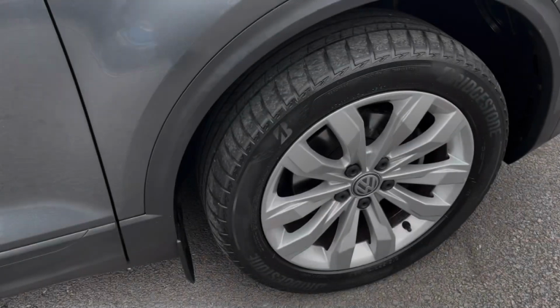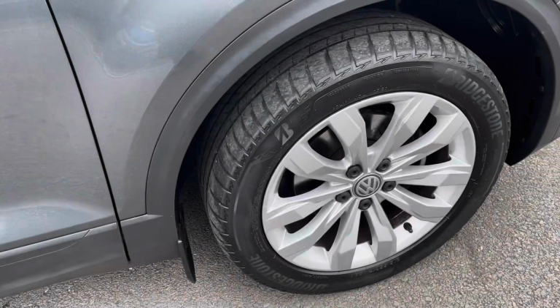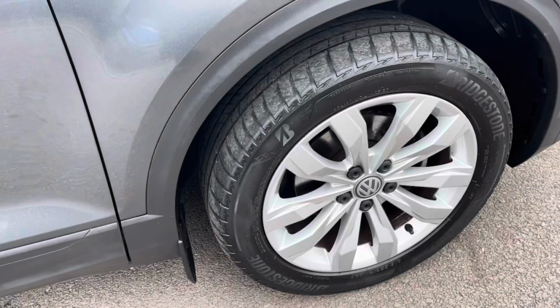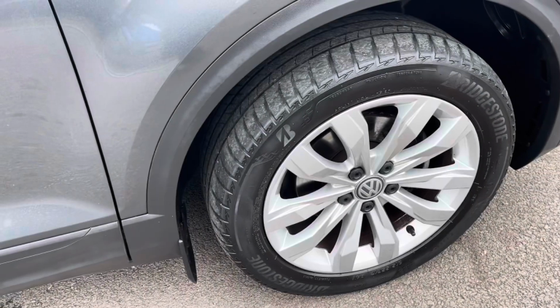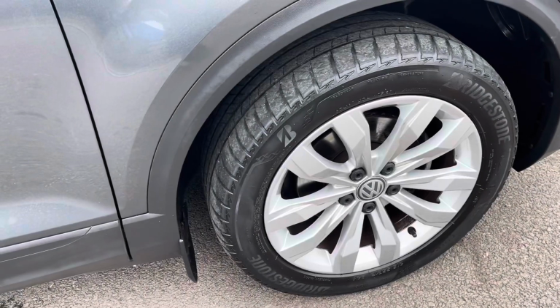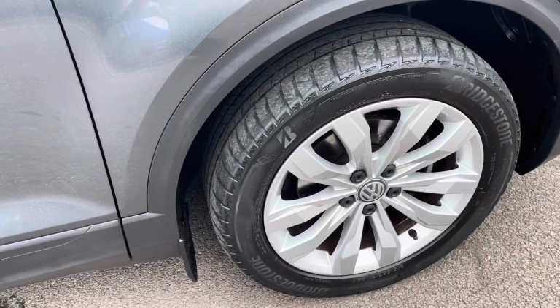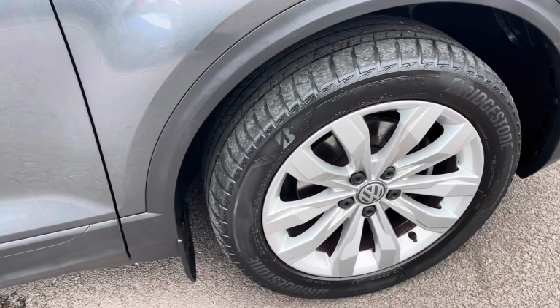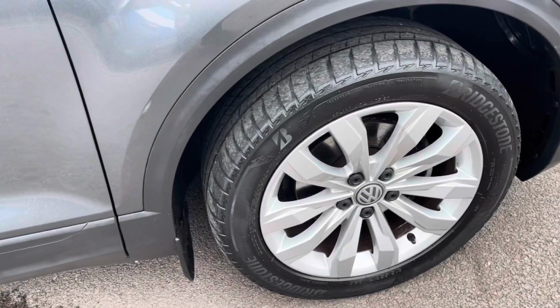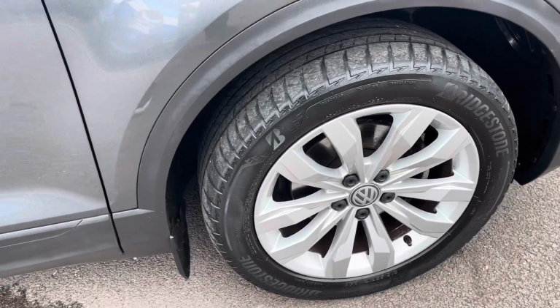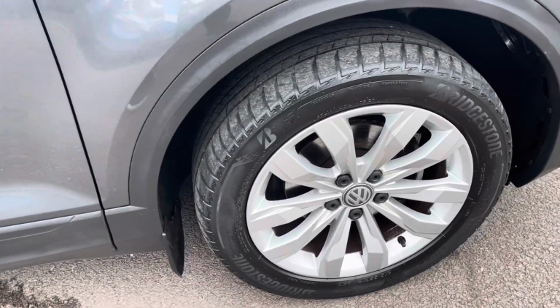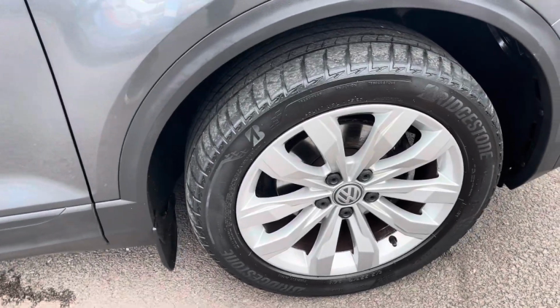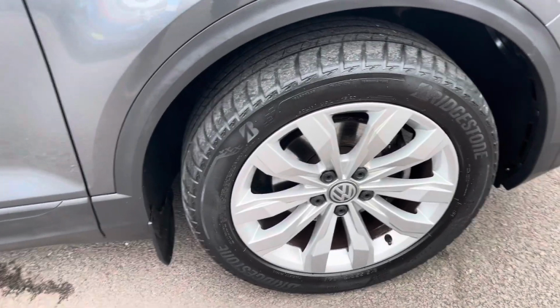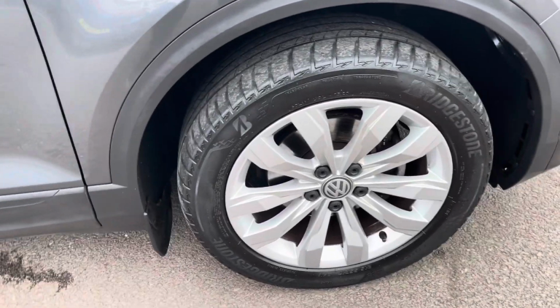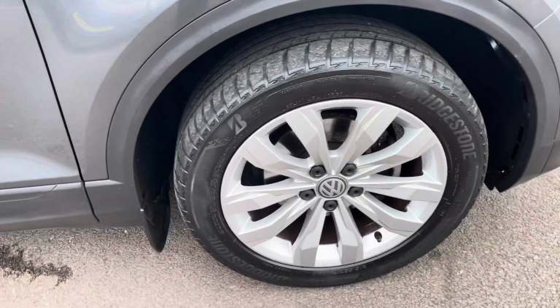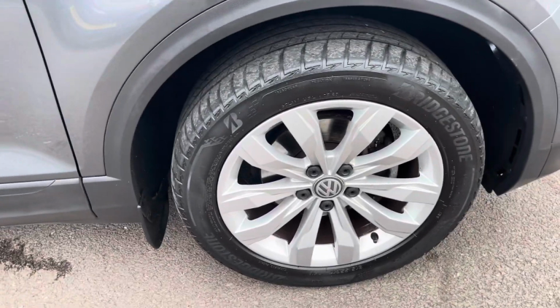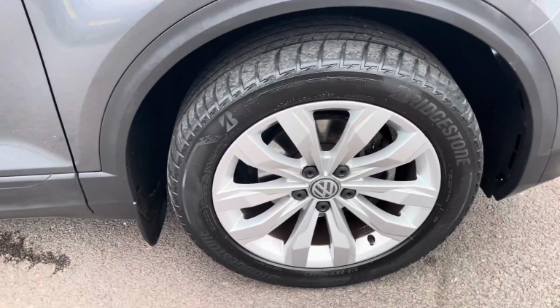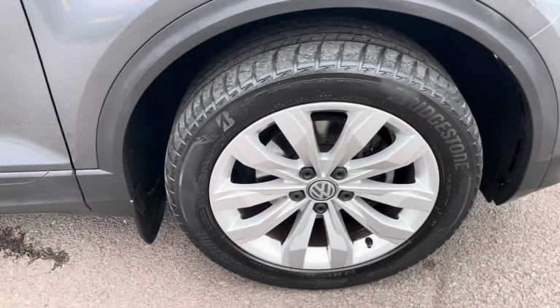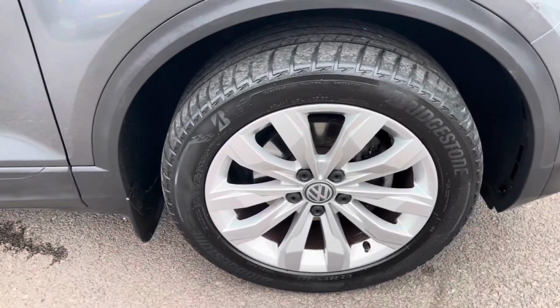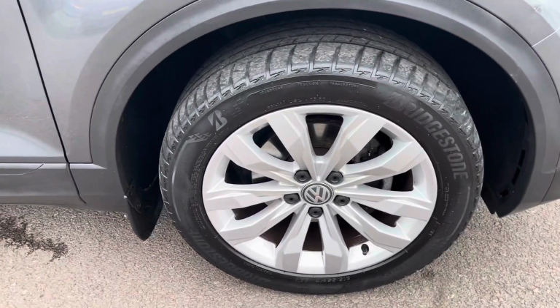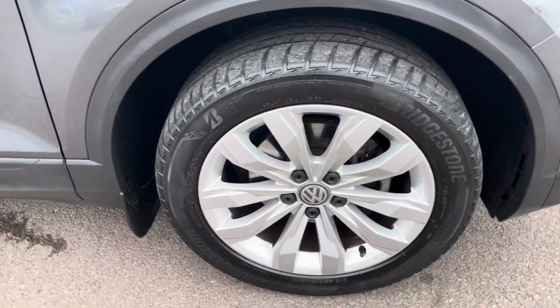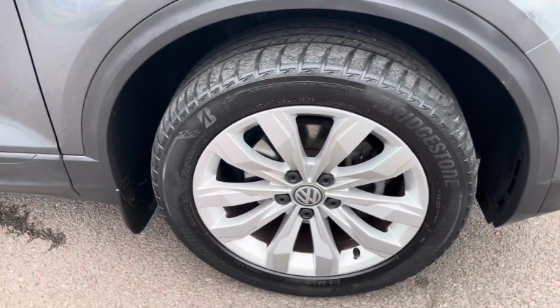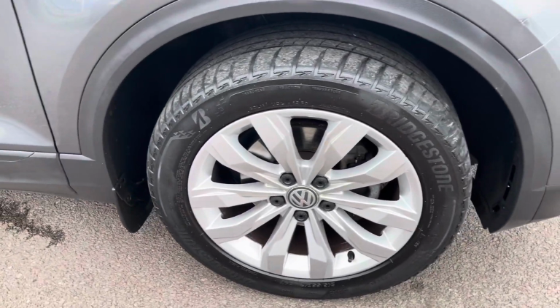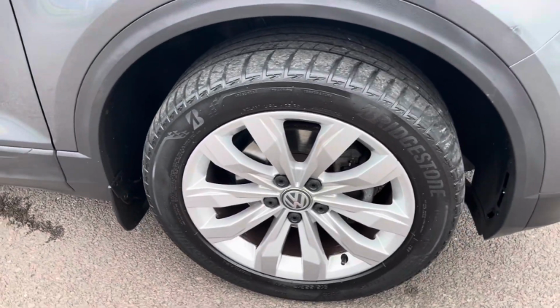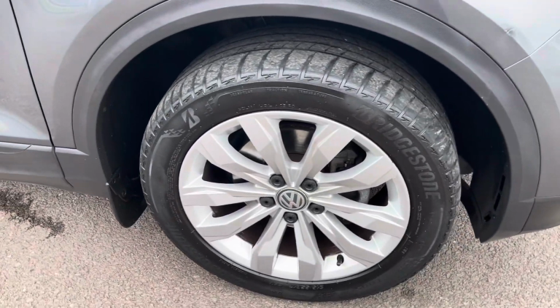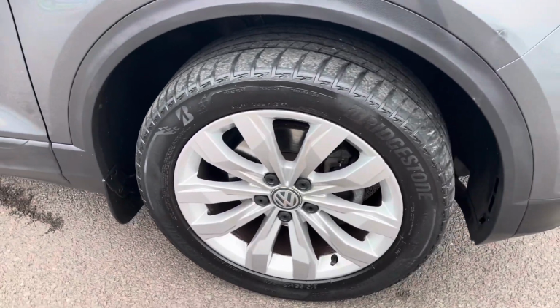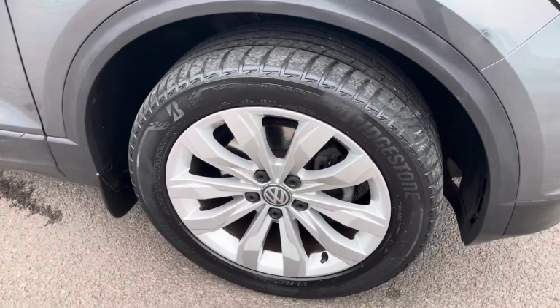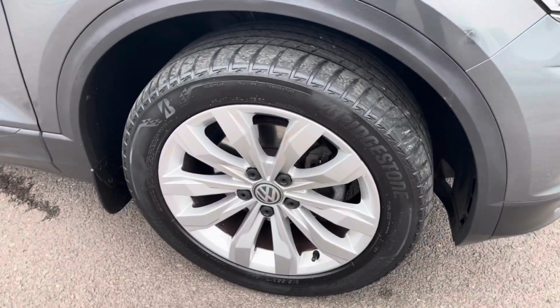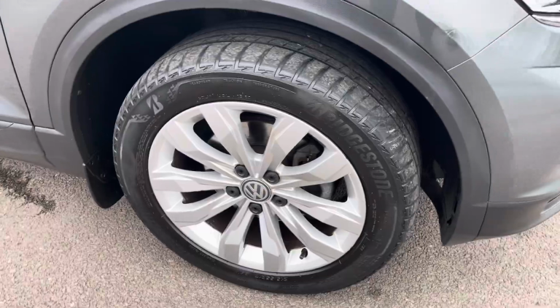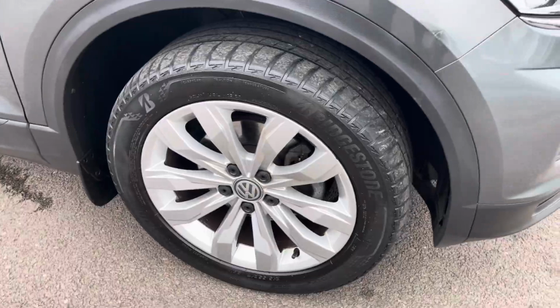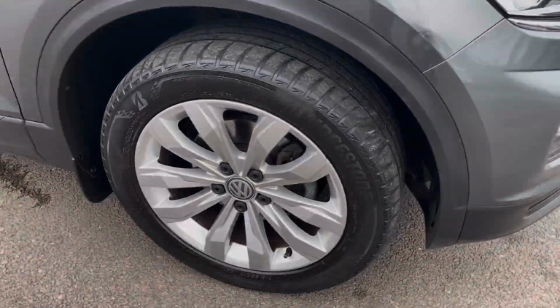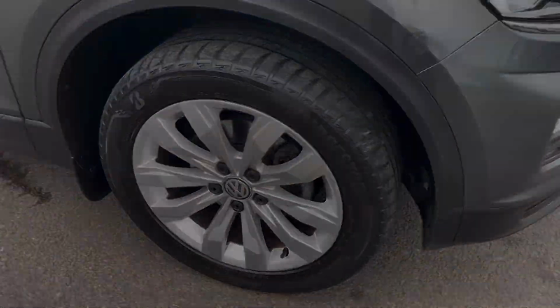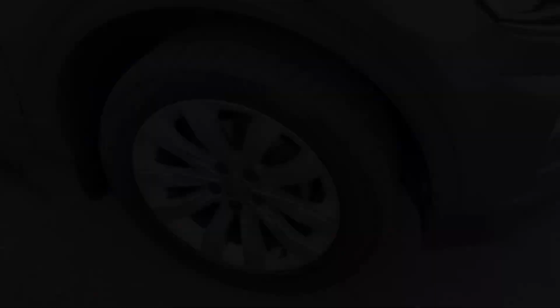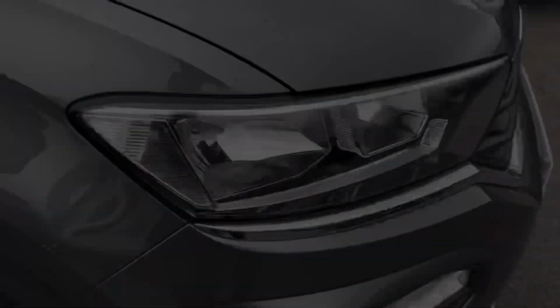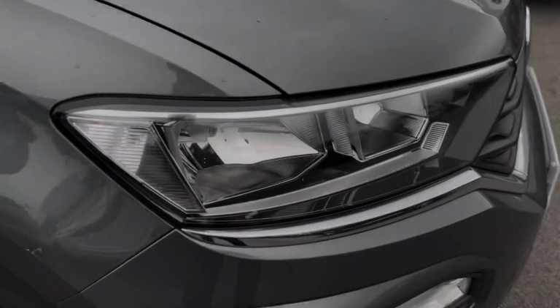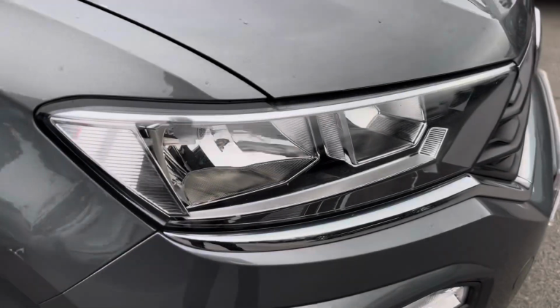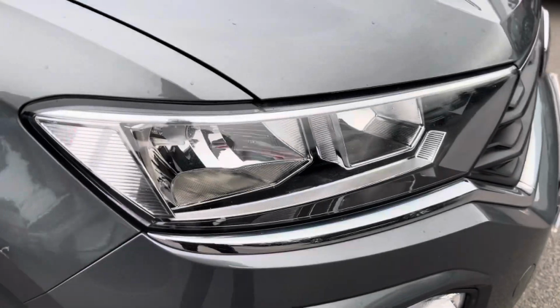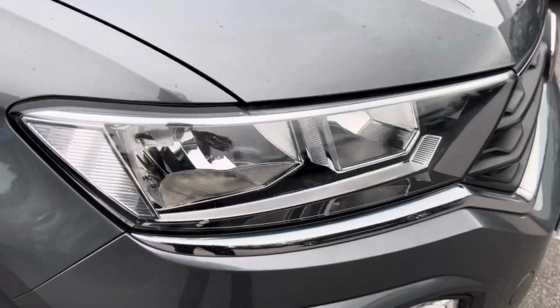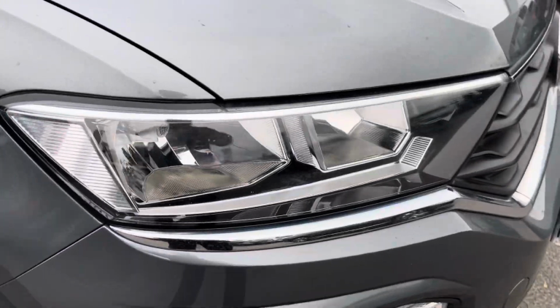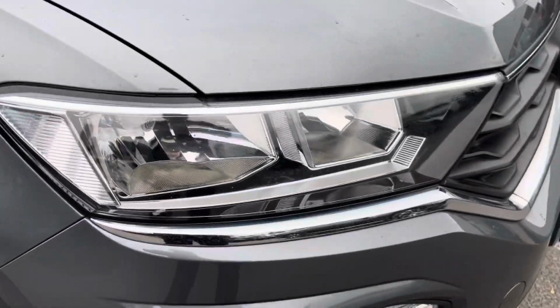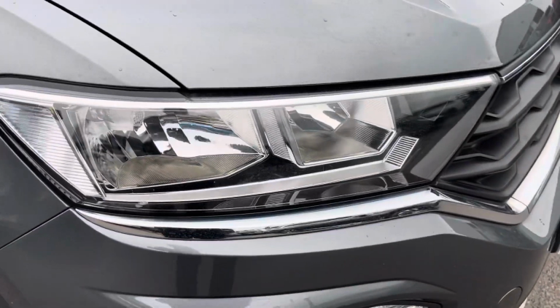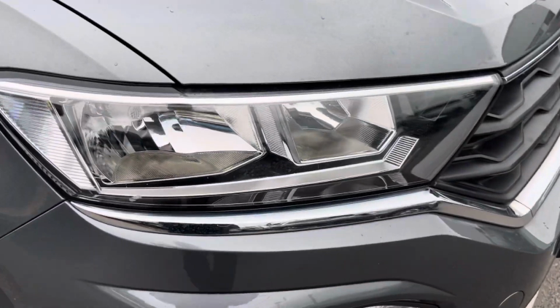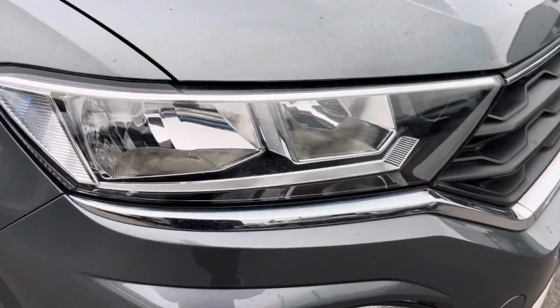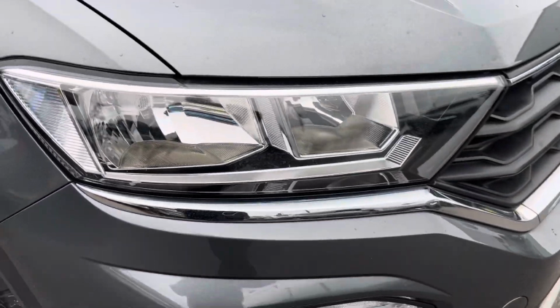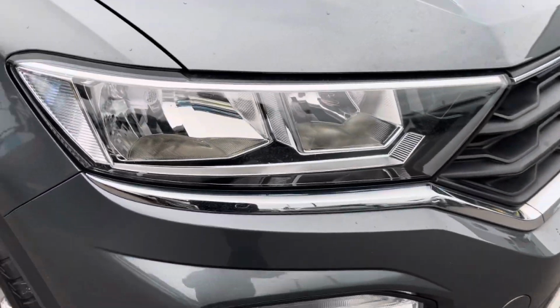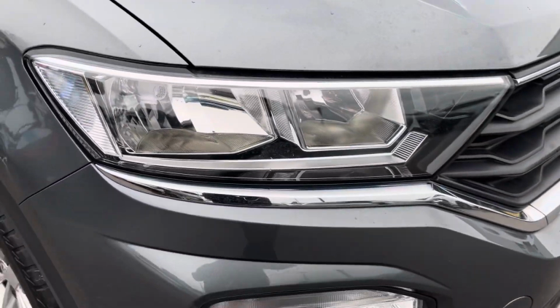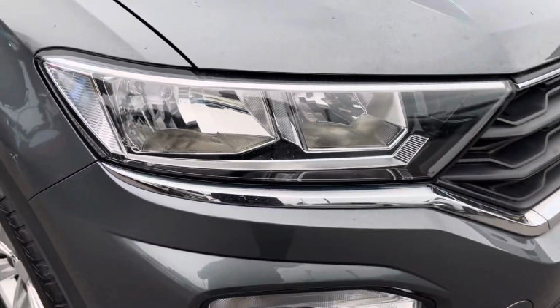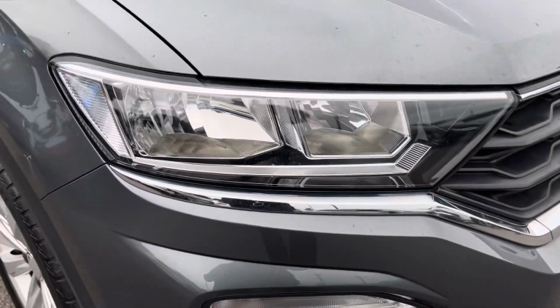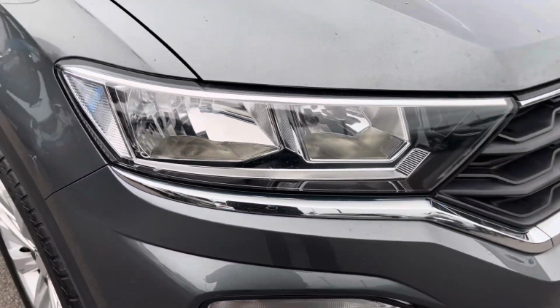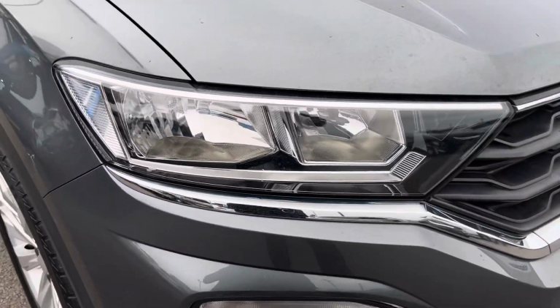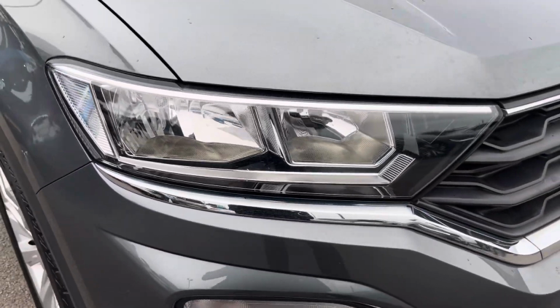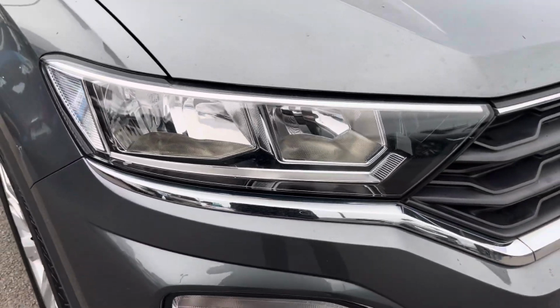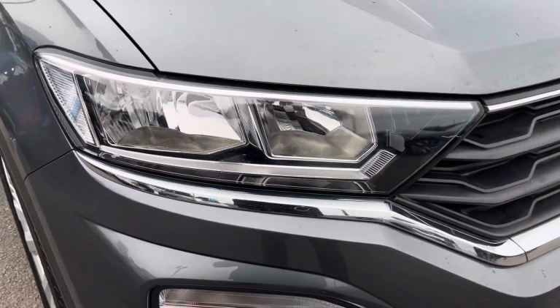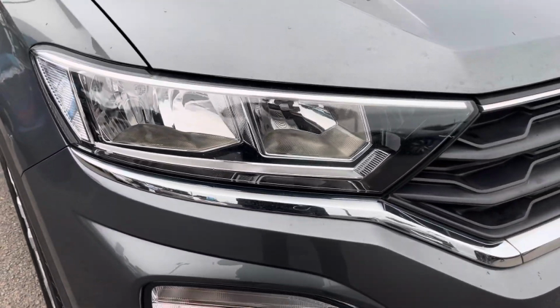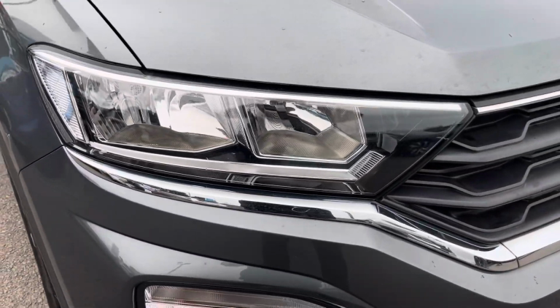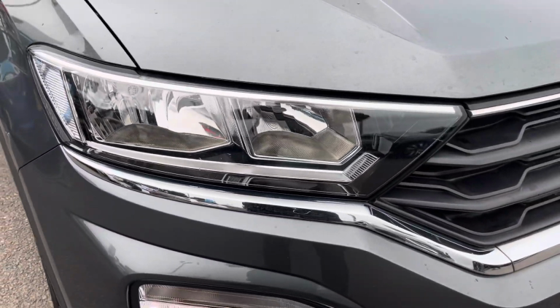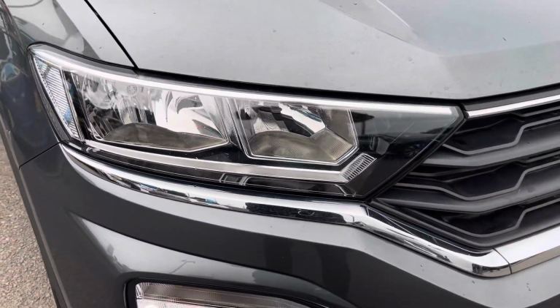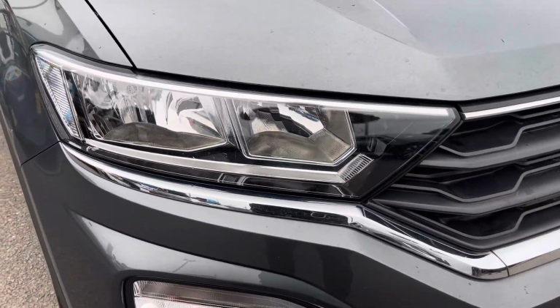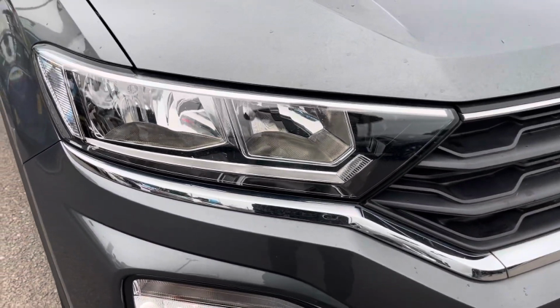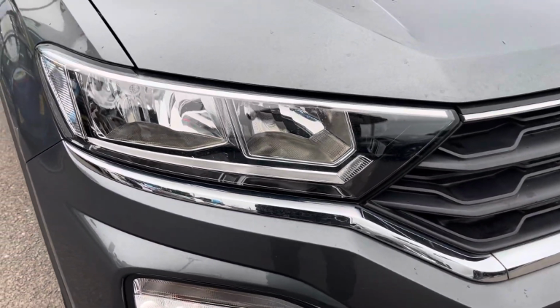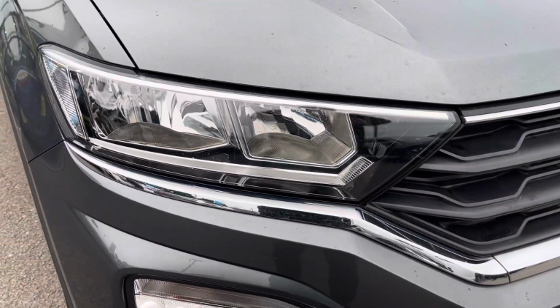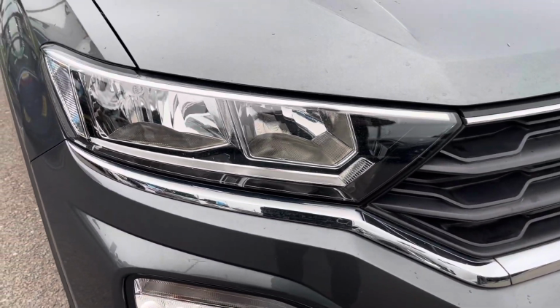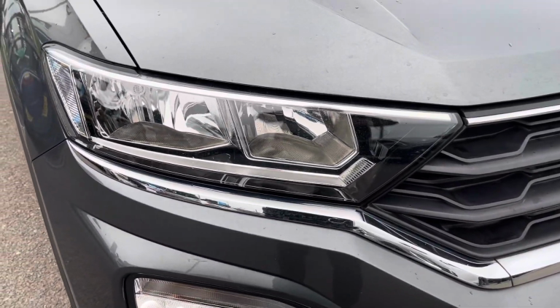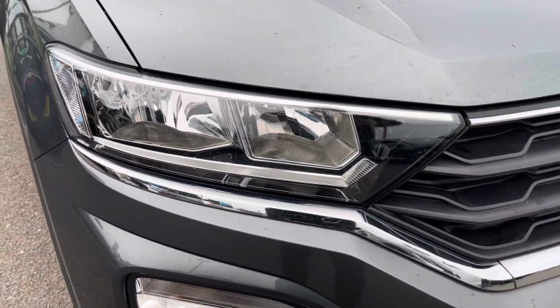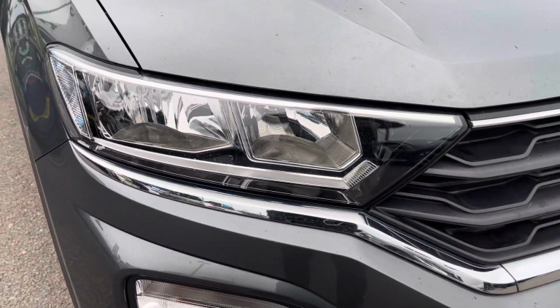To the side you've got the 17-inch Kumbach alloy wheels. And to the front, the powerful automatic headlights that provide outstanding visibility.